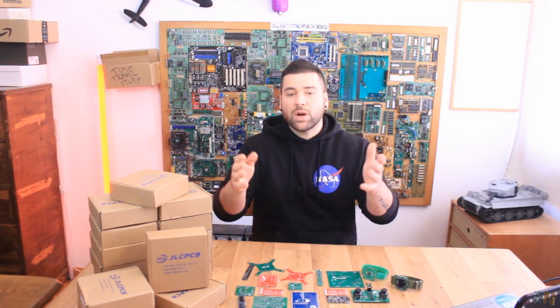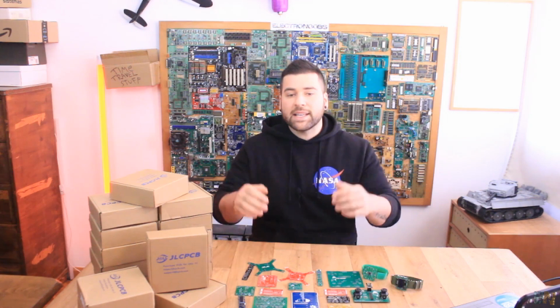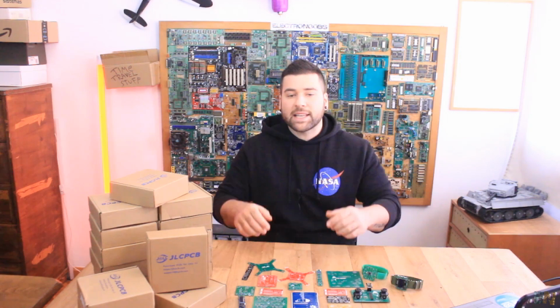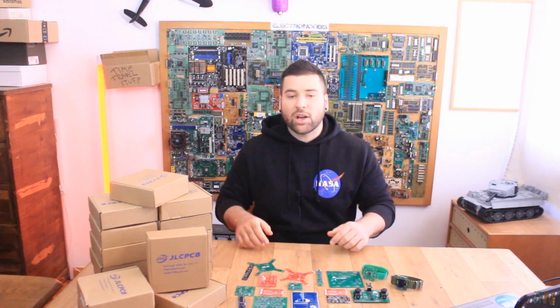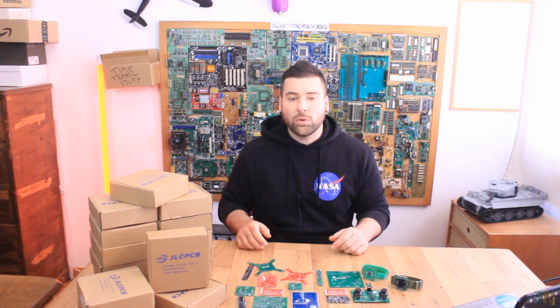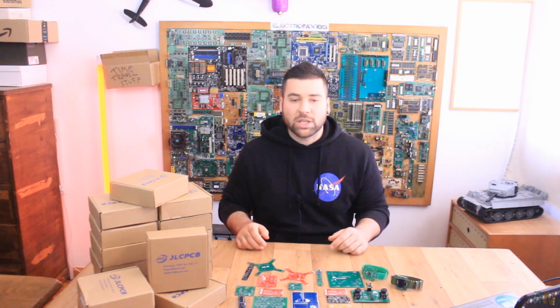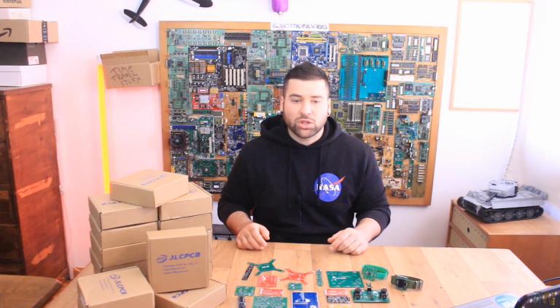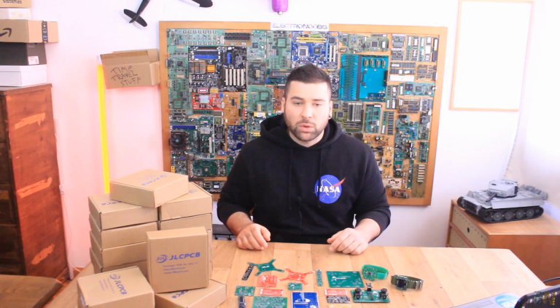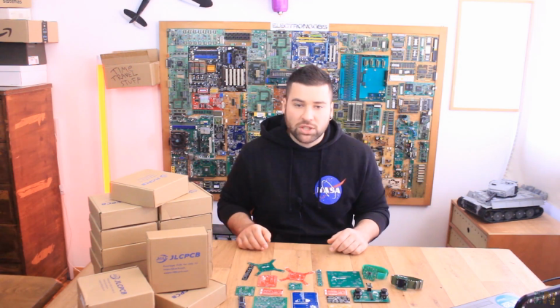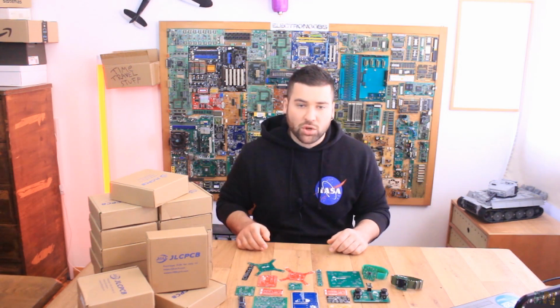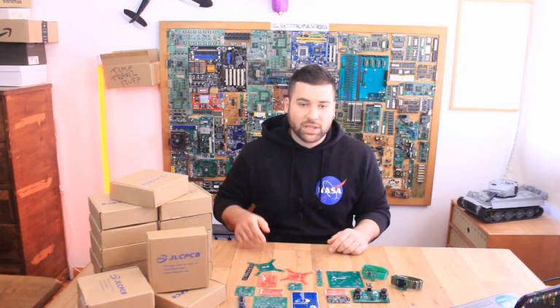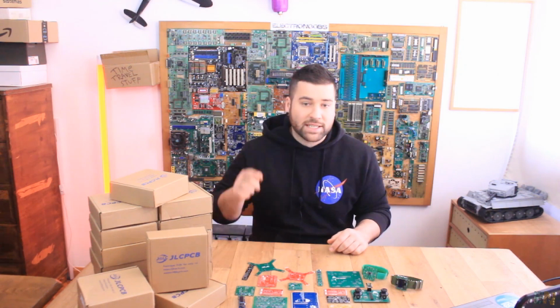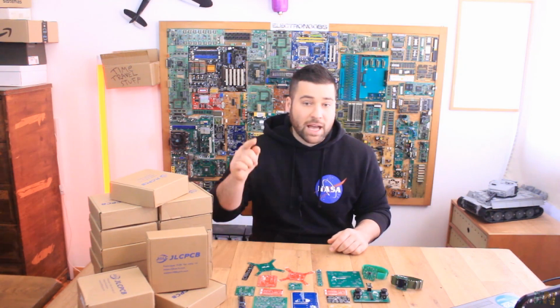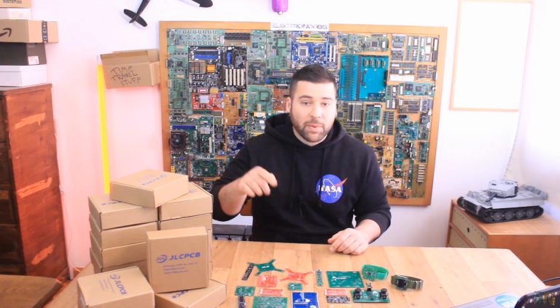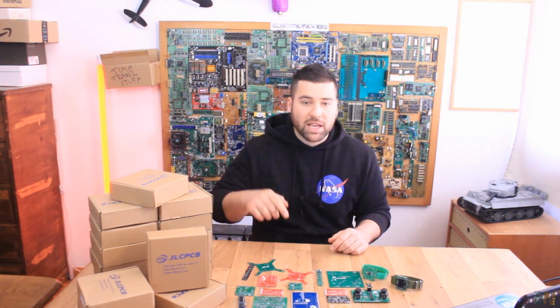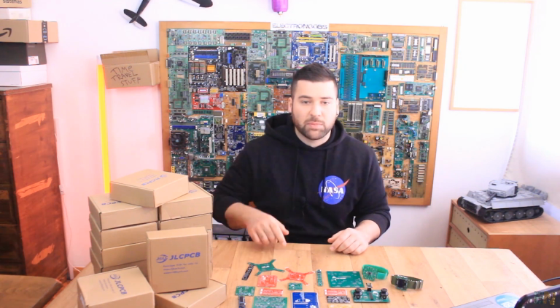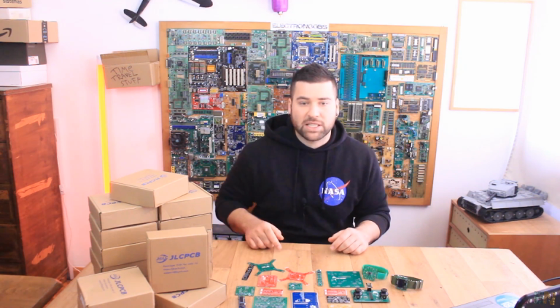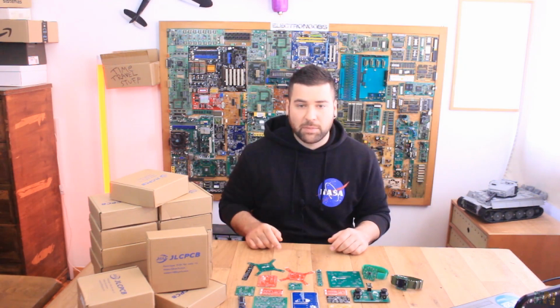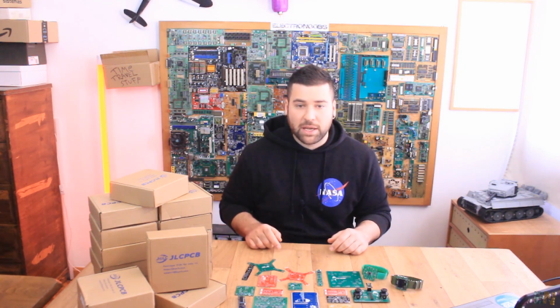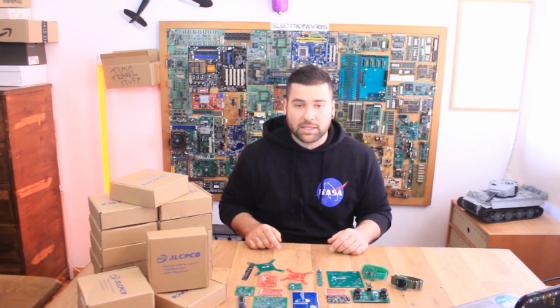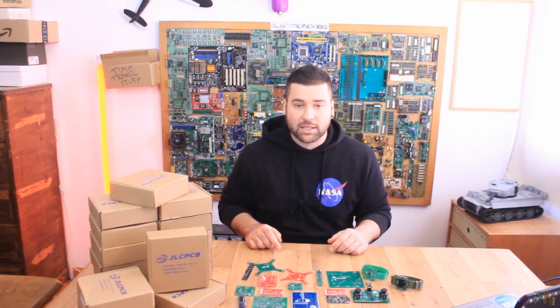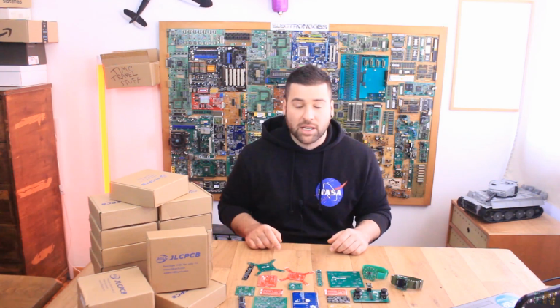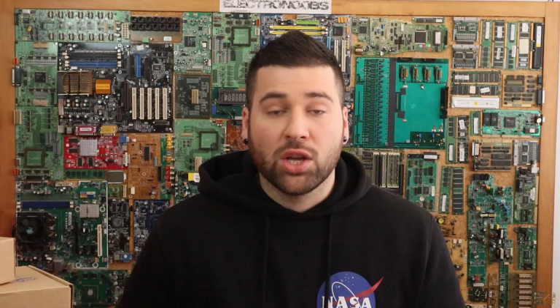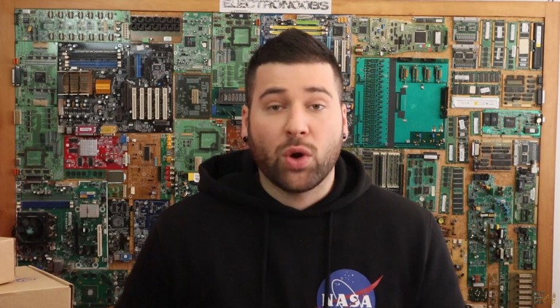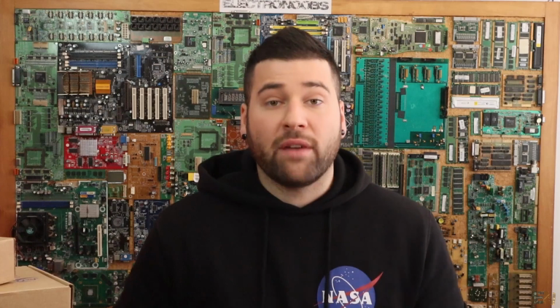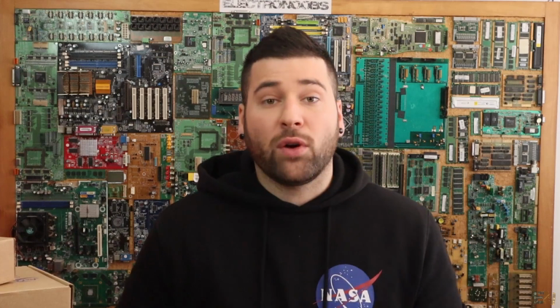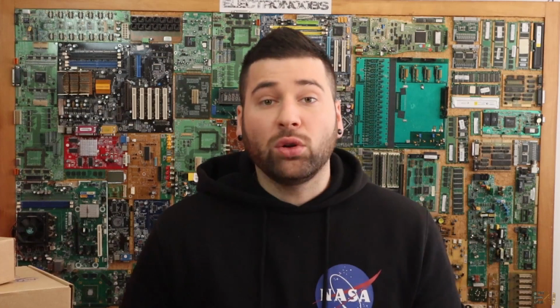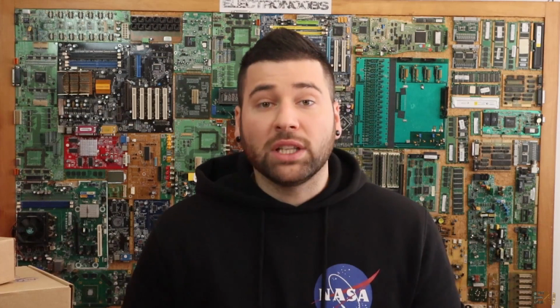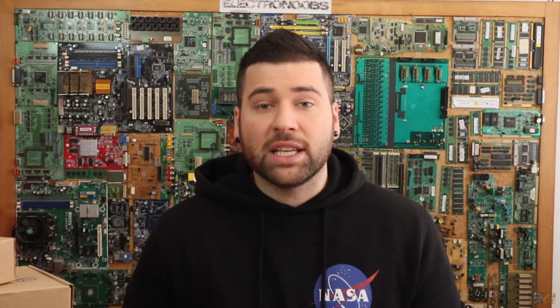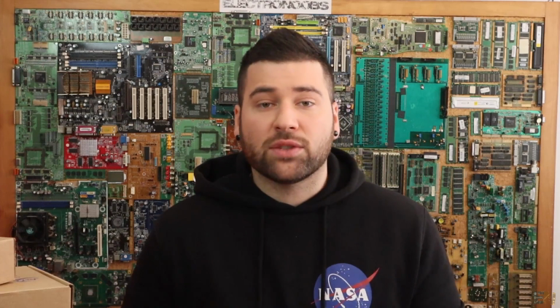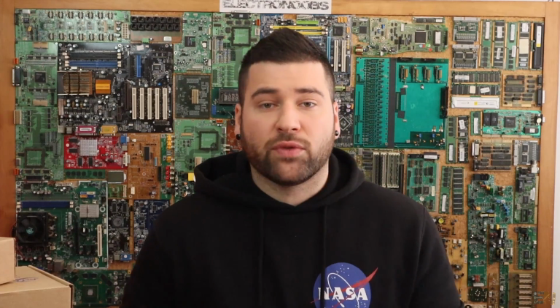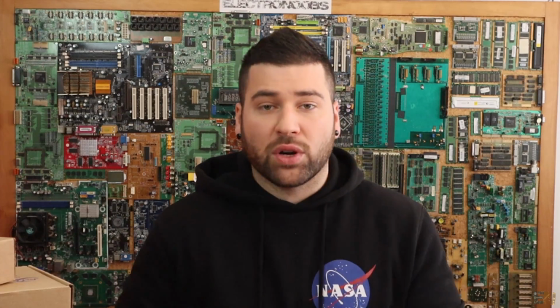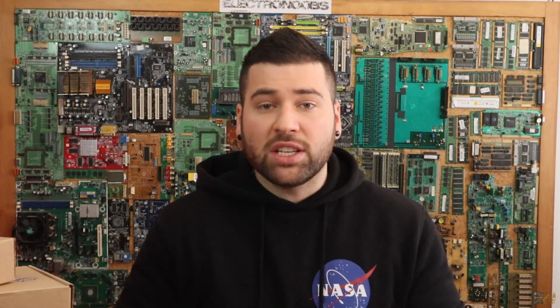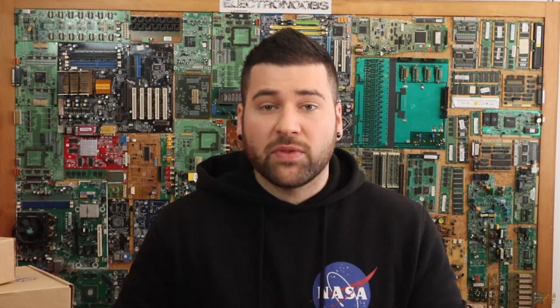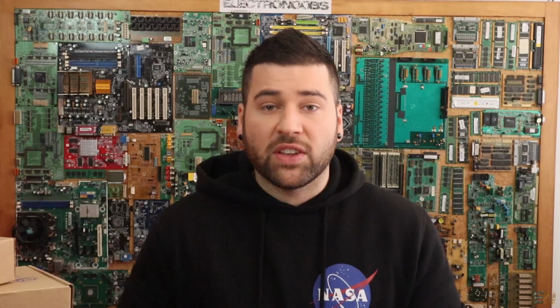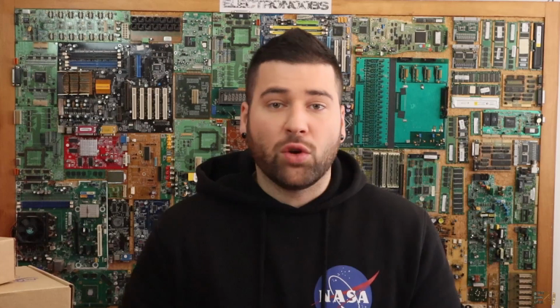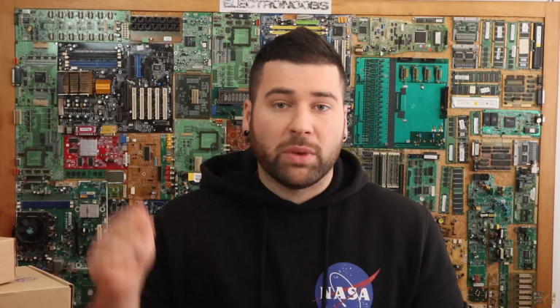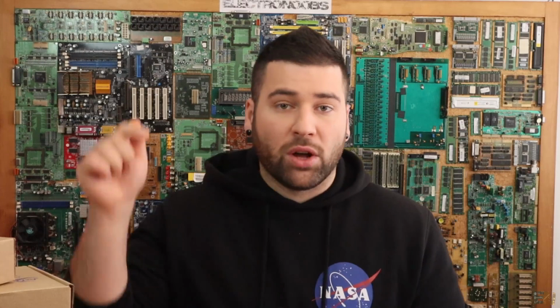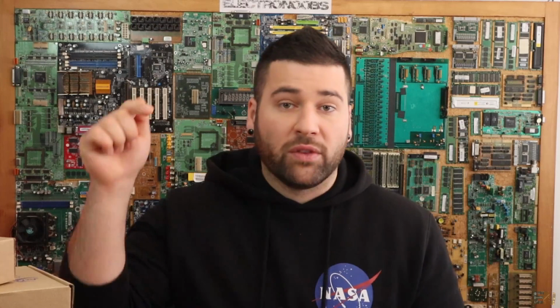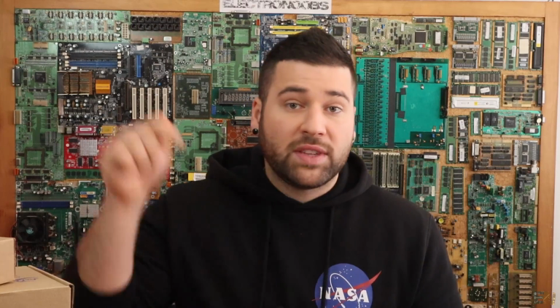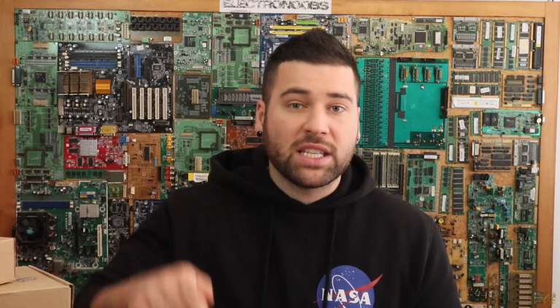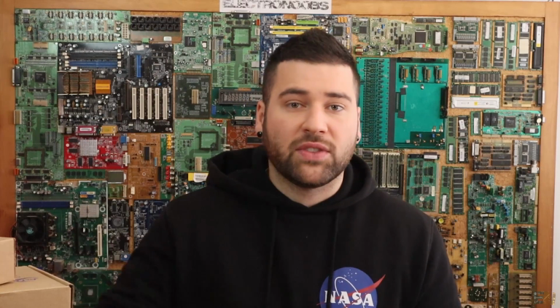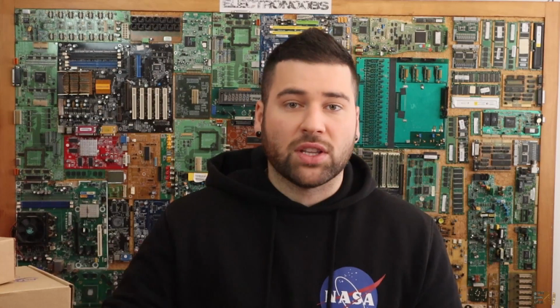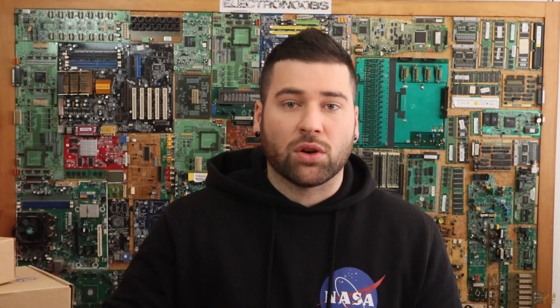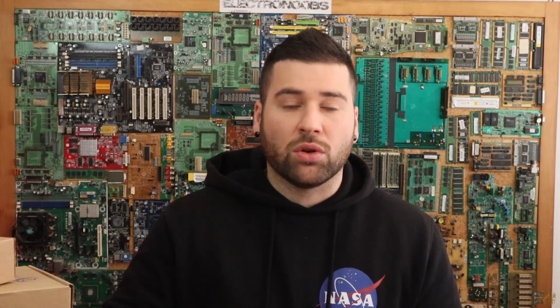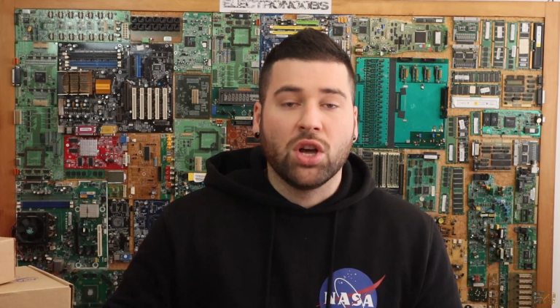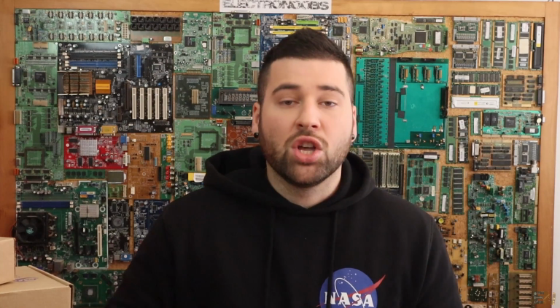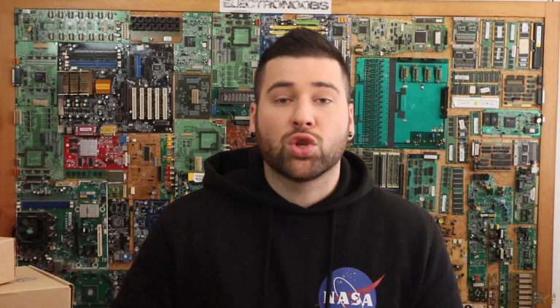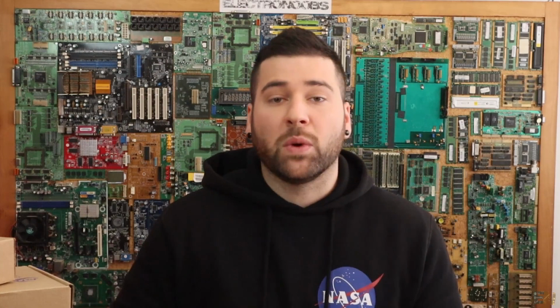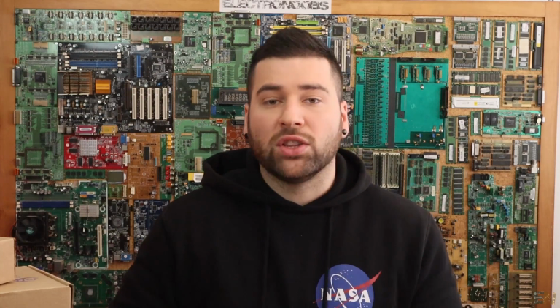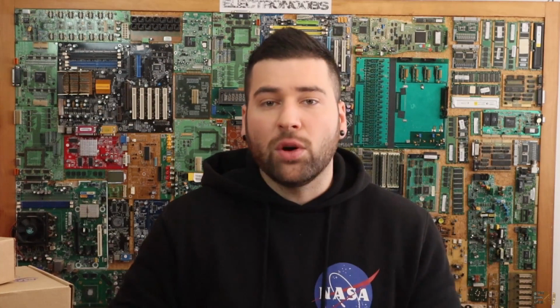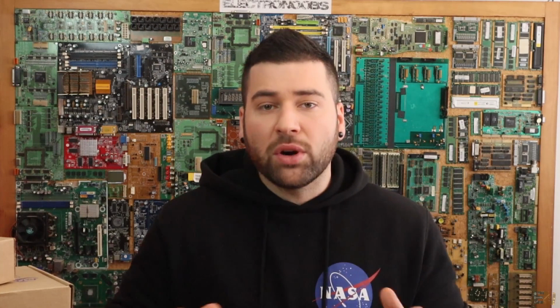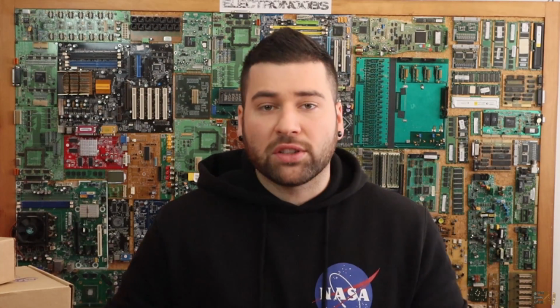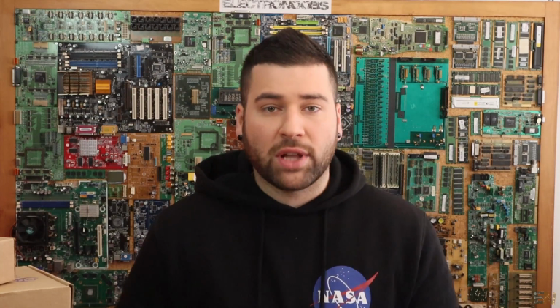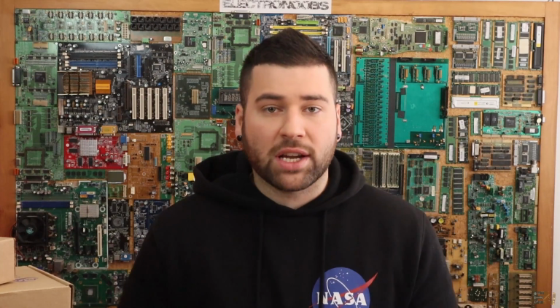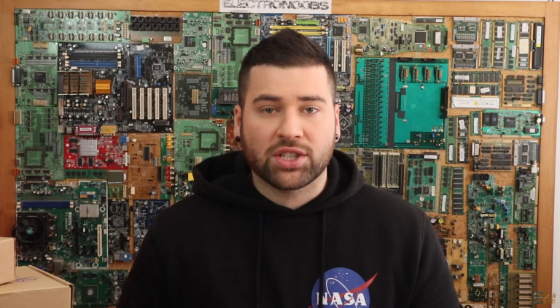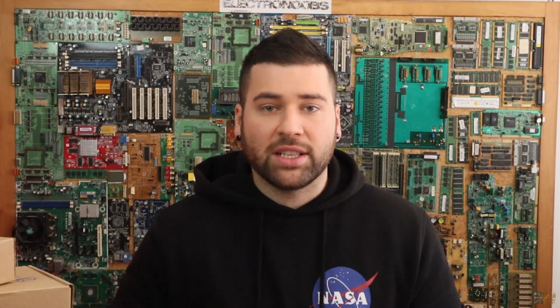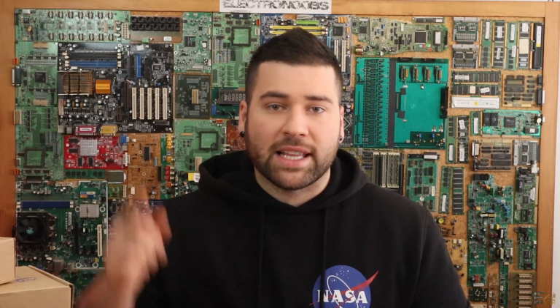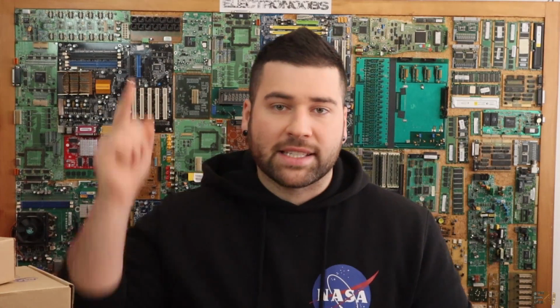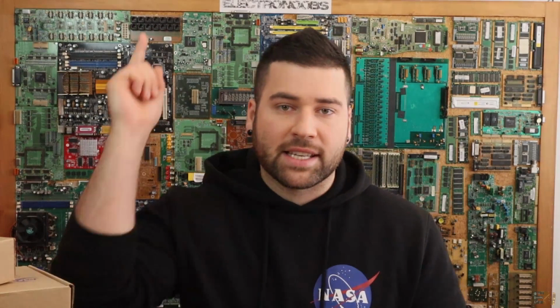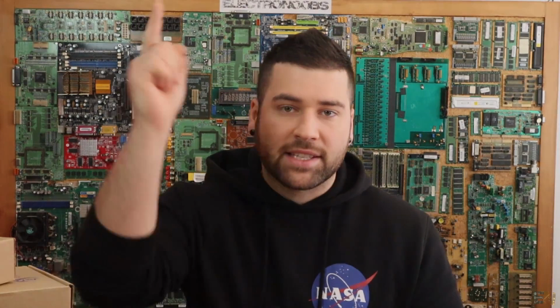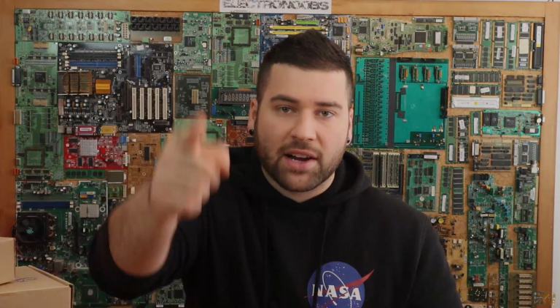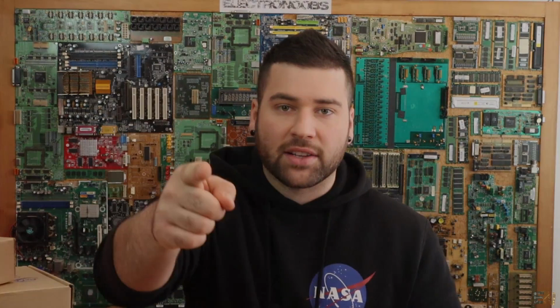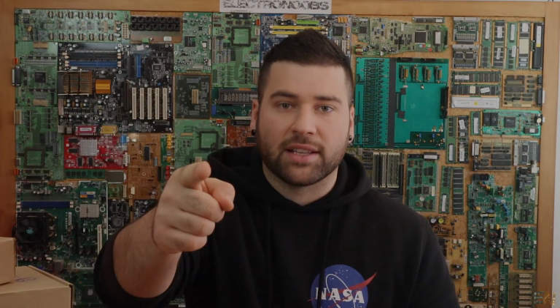I hope that you will enjoy these top 8 PCBs — you have all the links for each video below. So with no more introduction, let's get started.